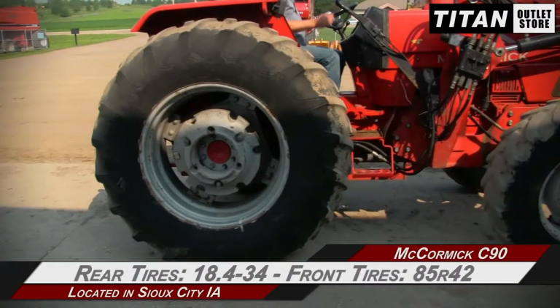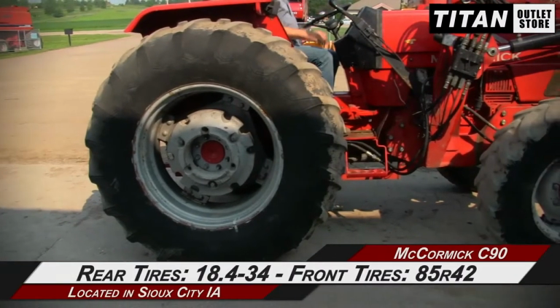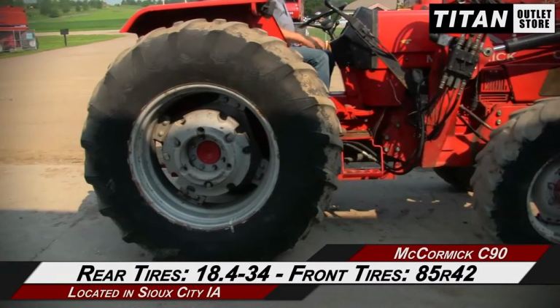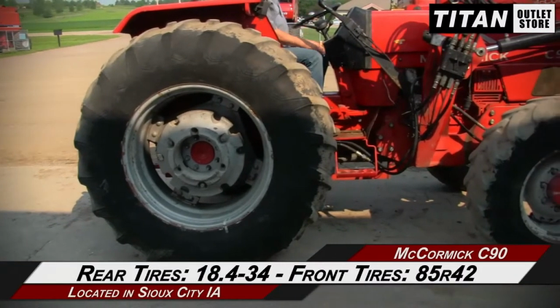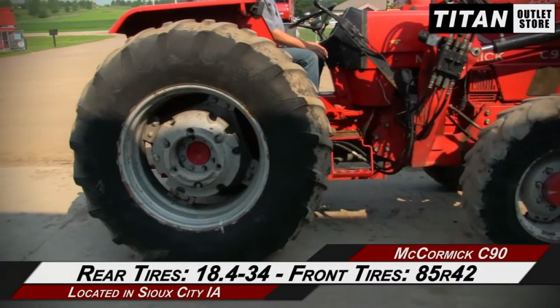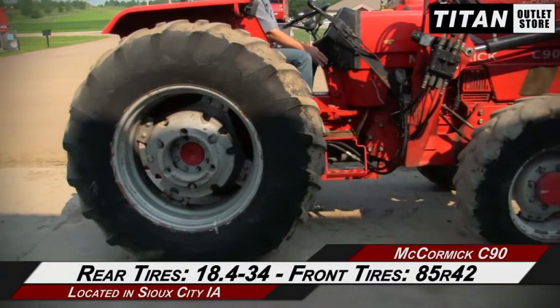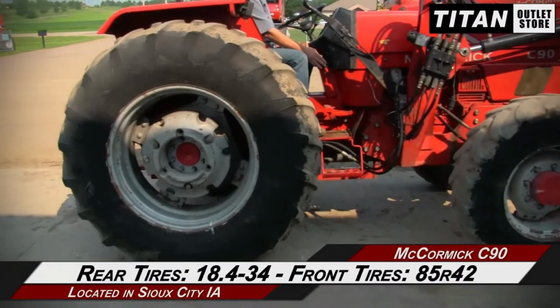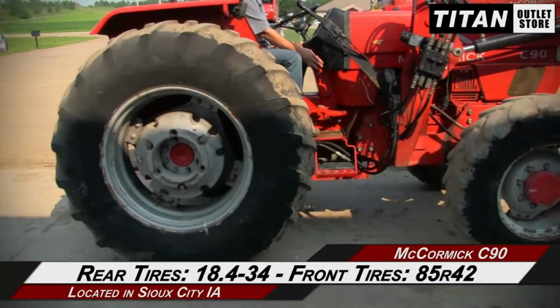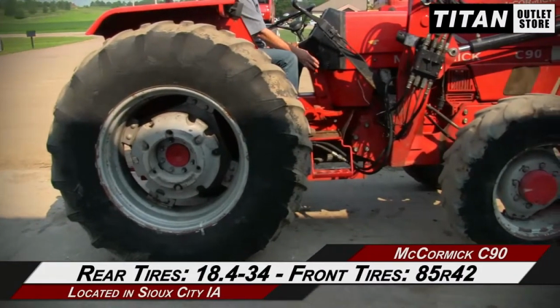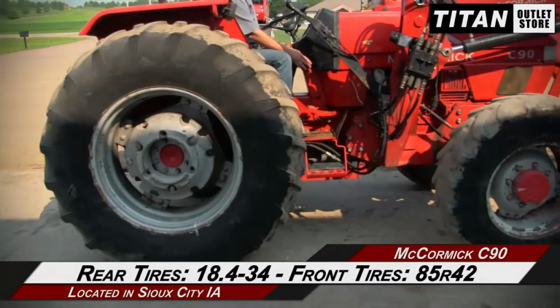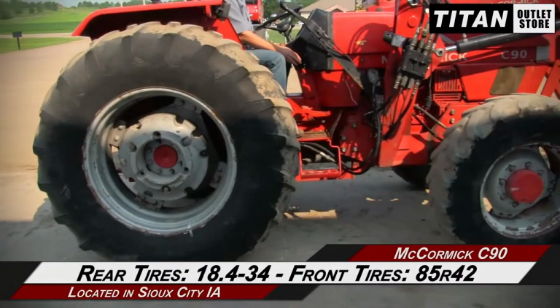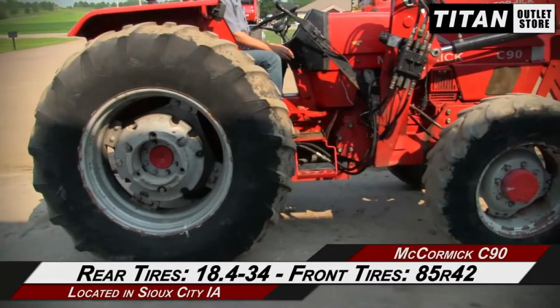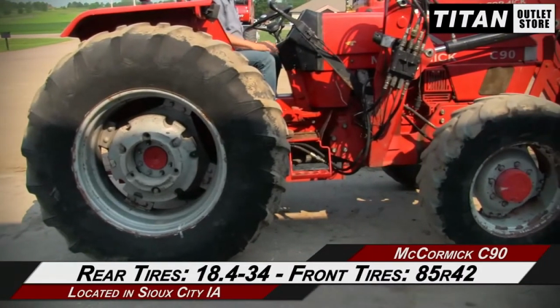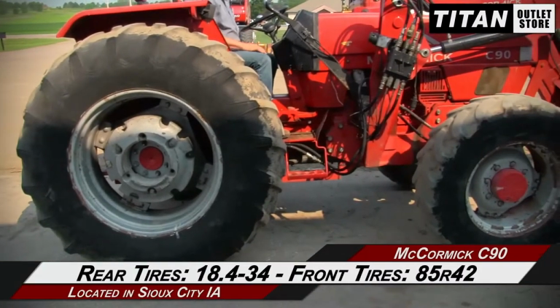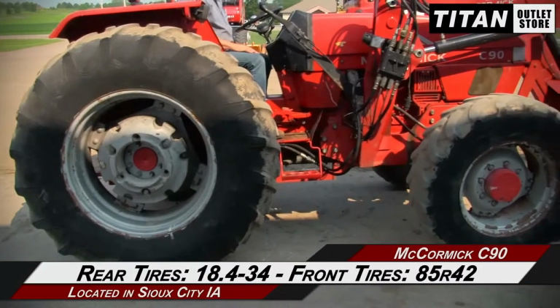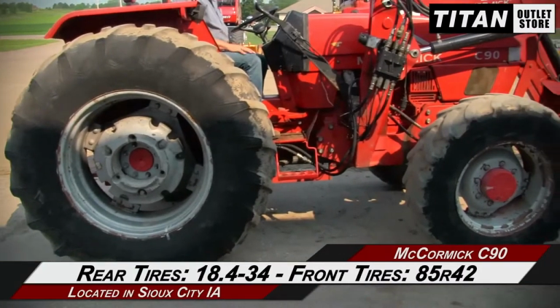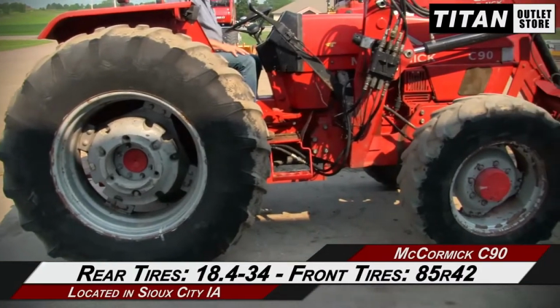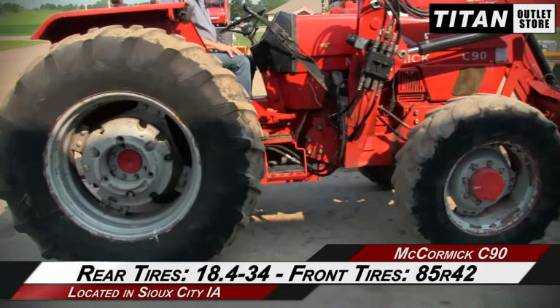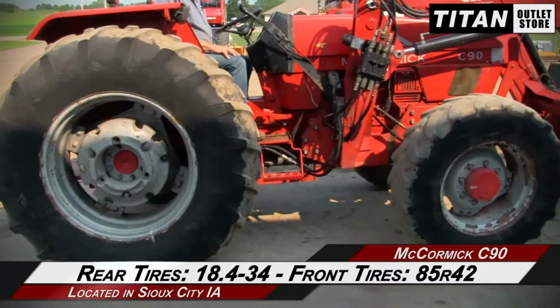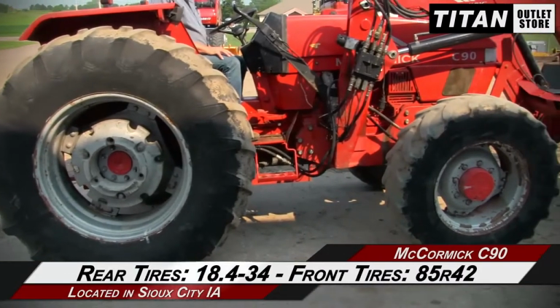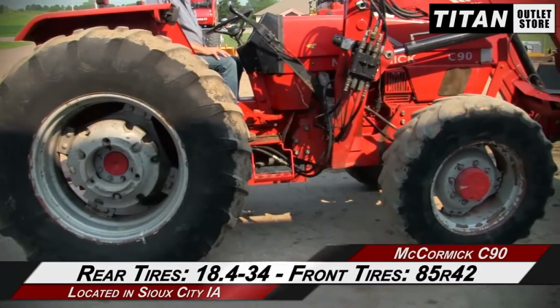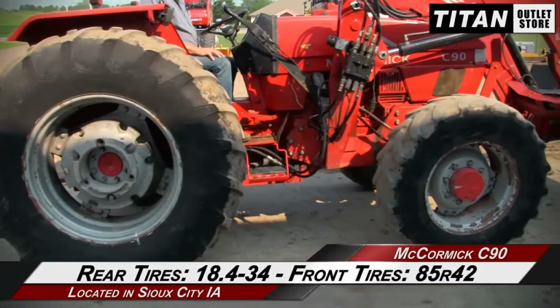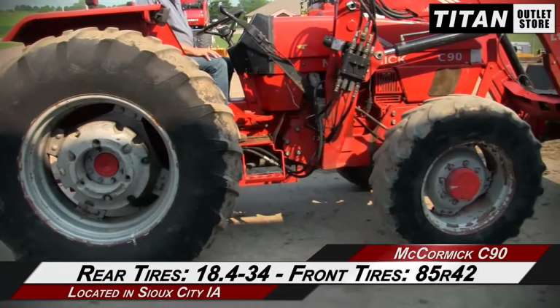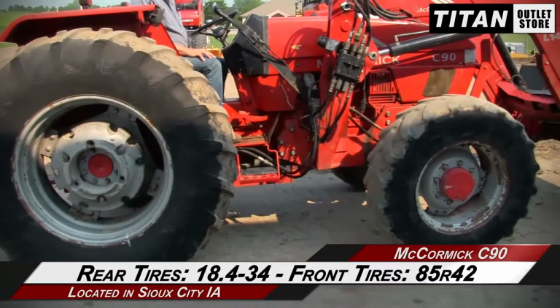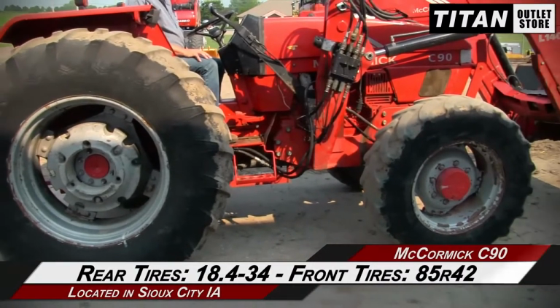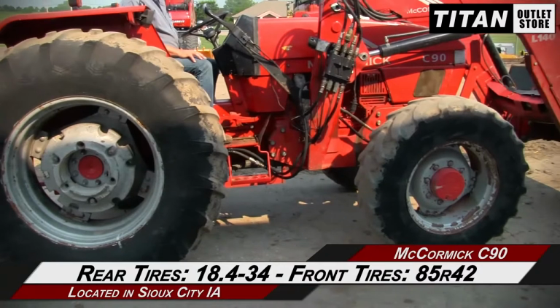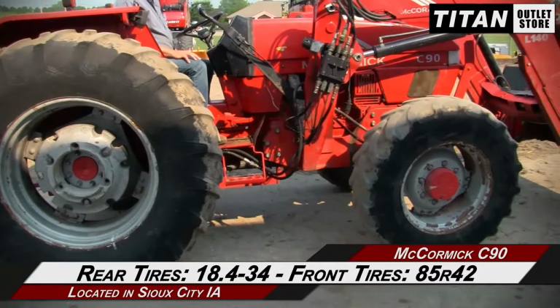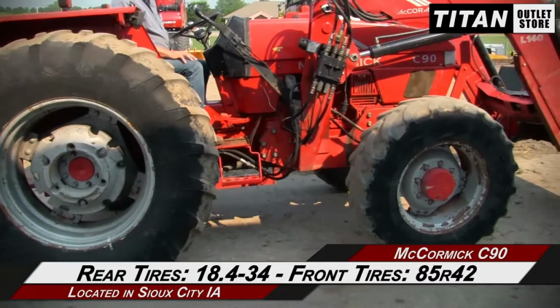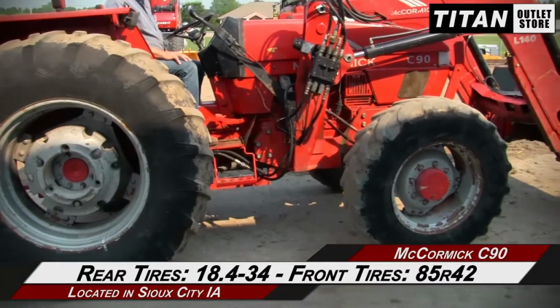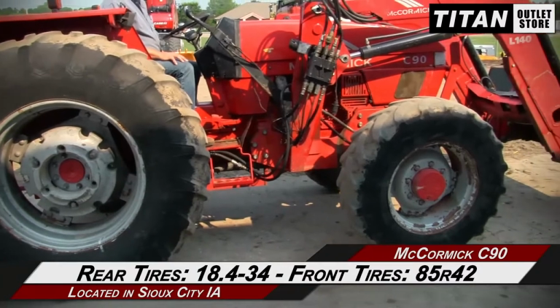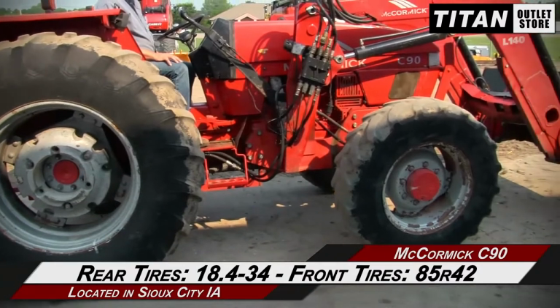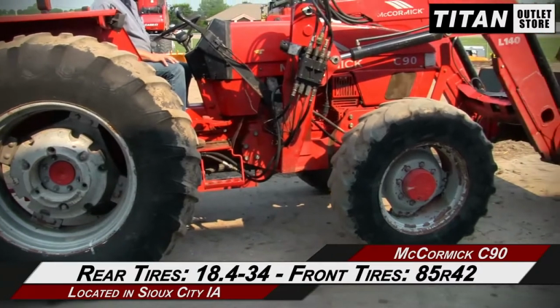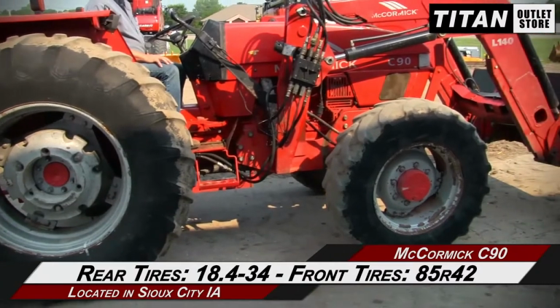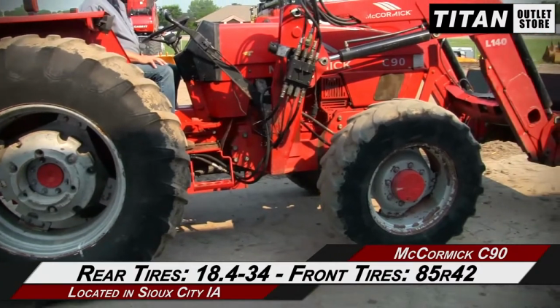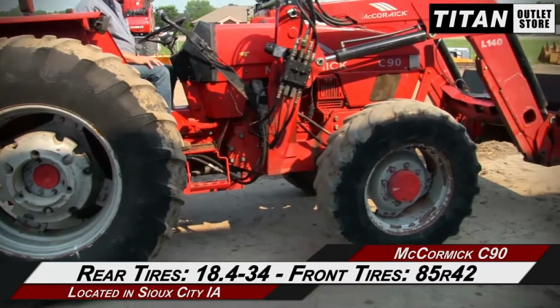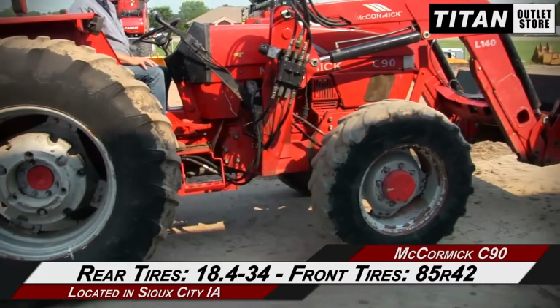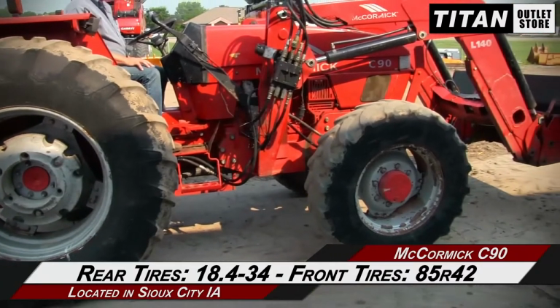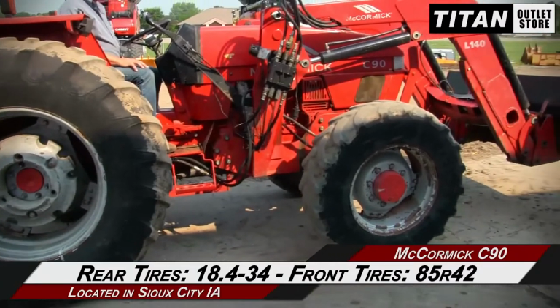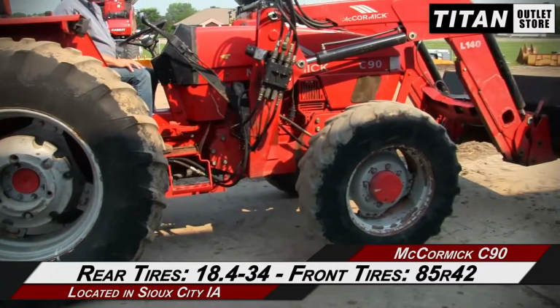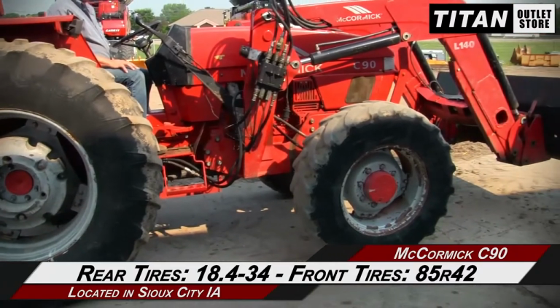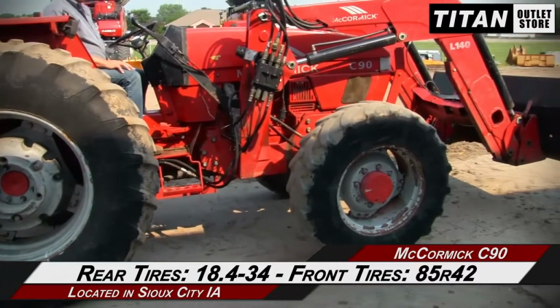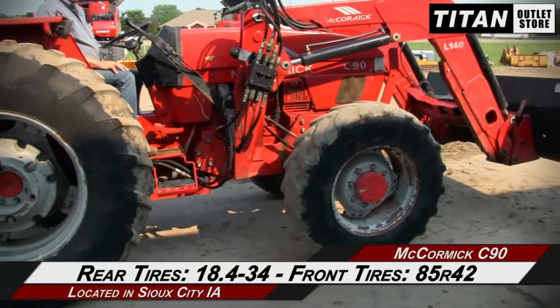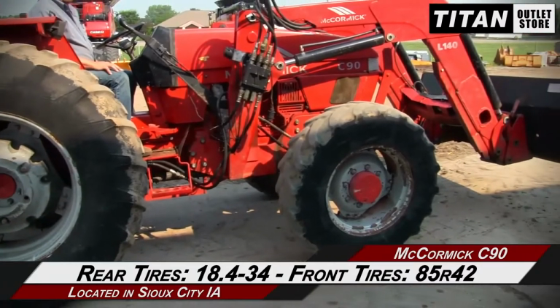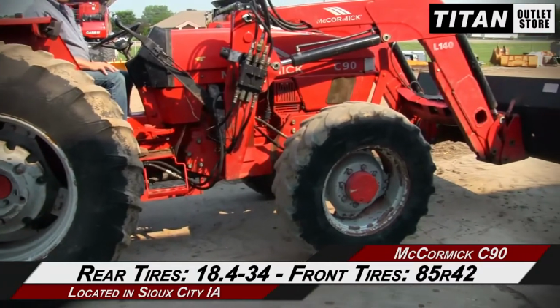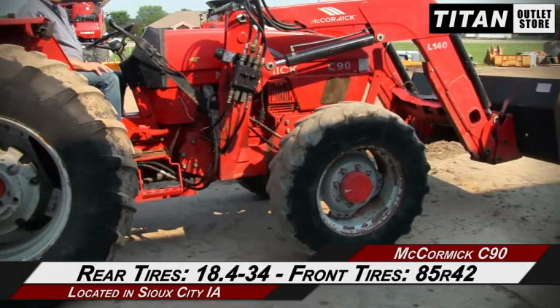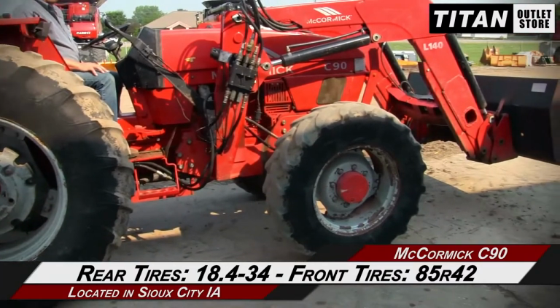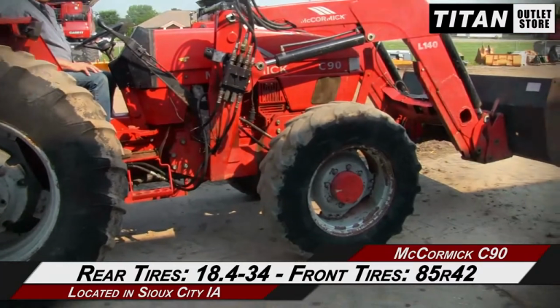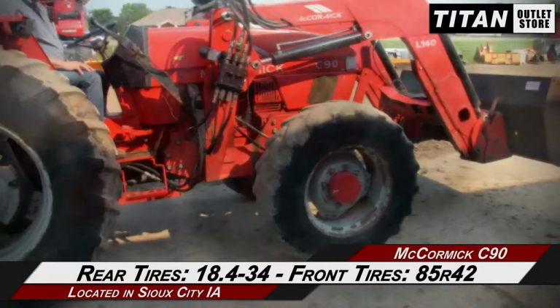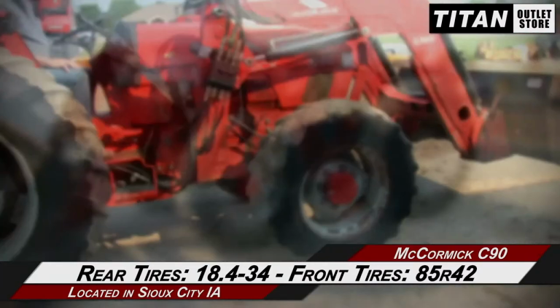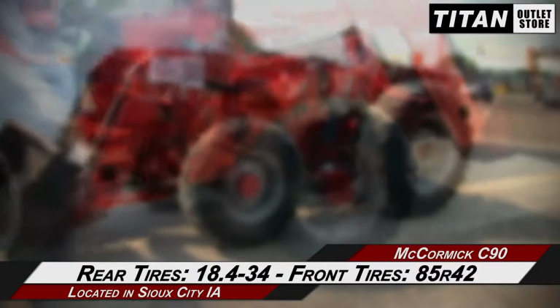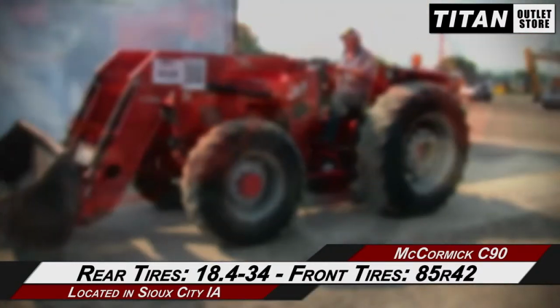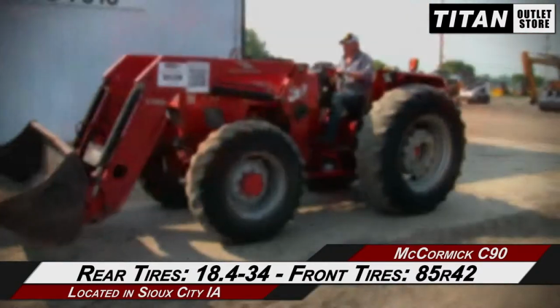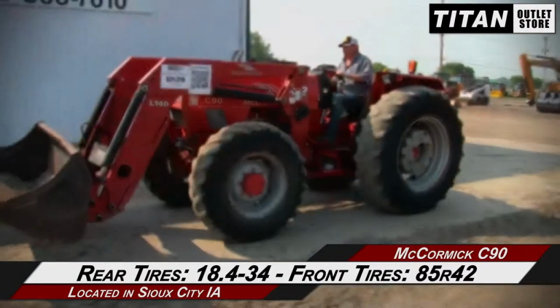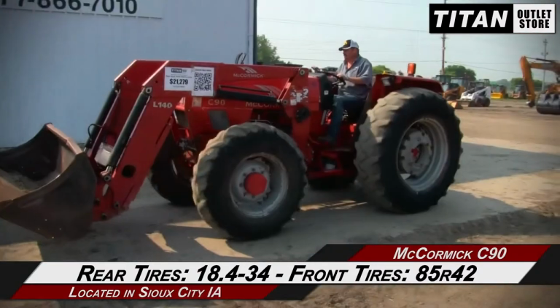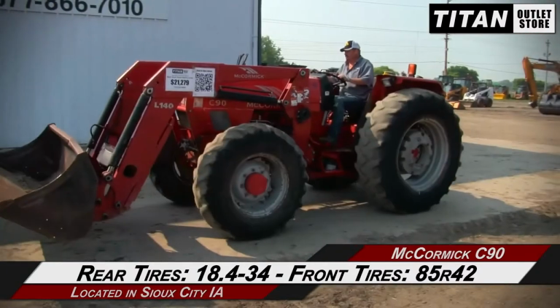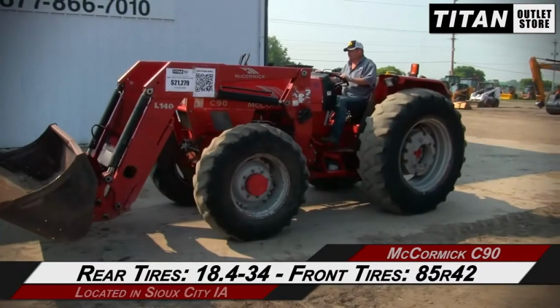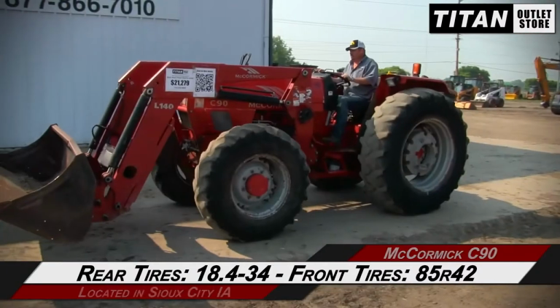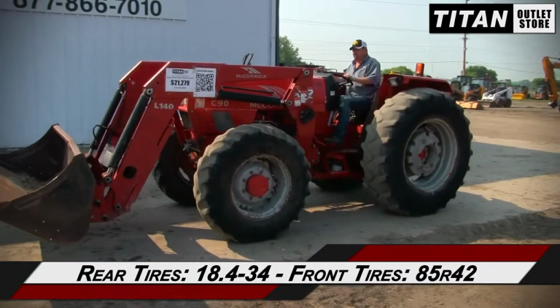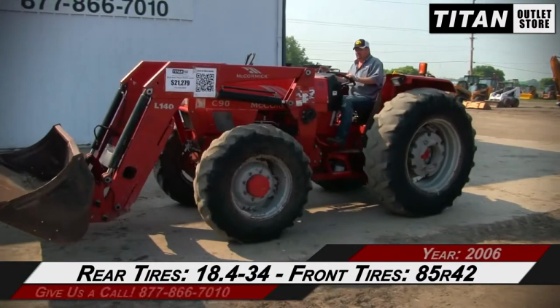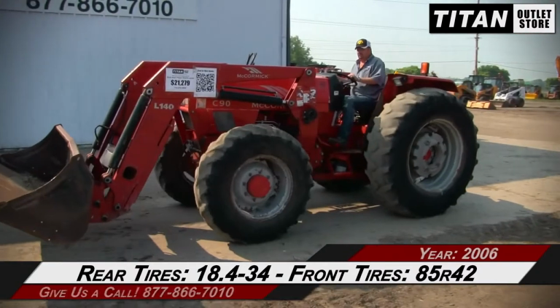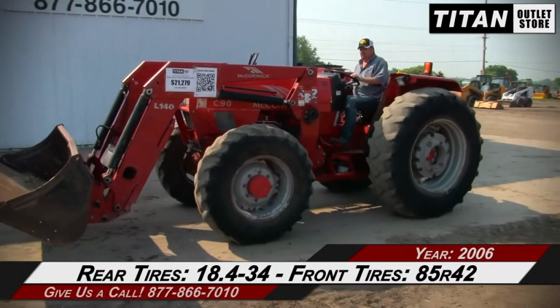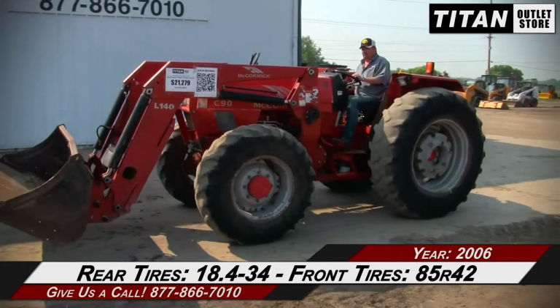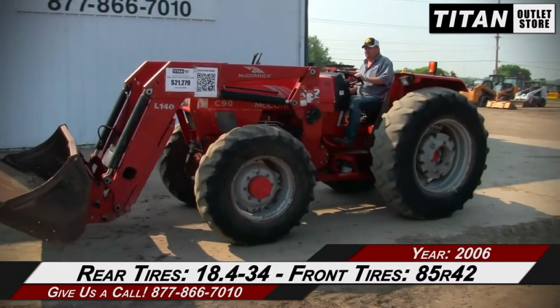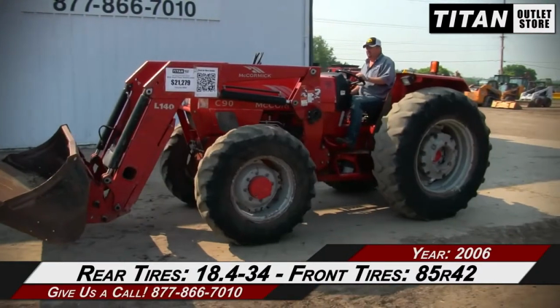The rear tires are 18.4-34s, and the front tires are 85R24s.